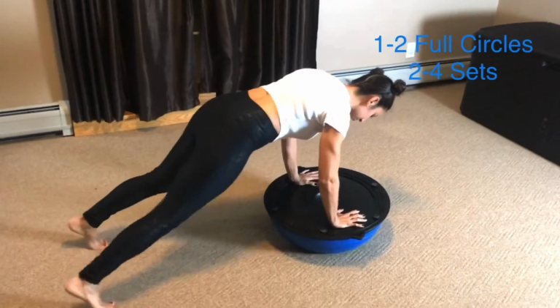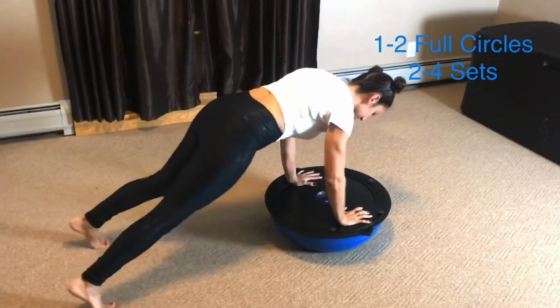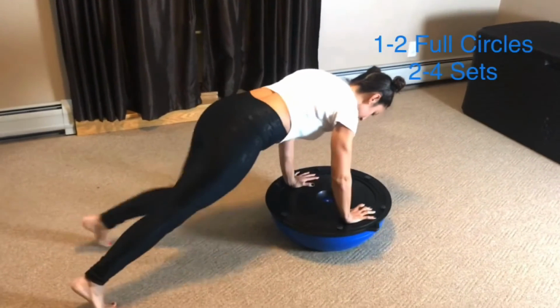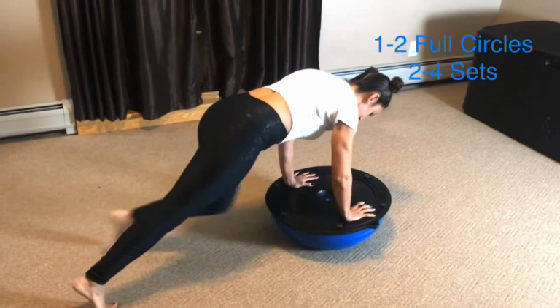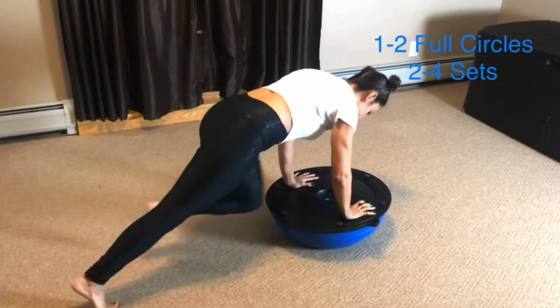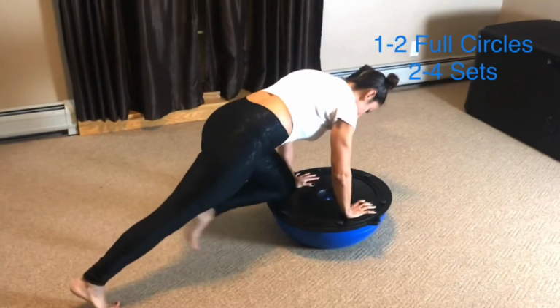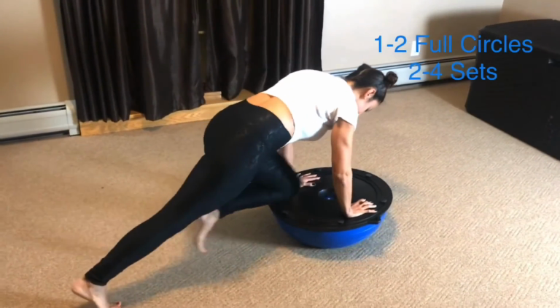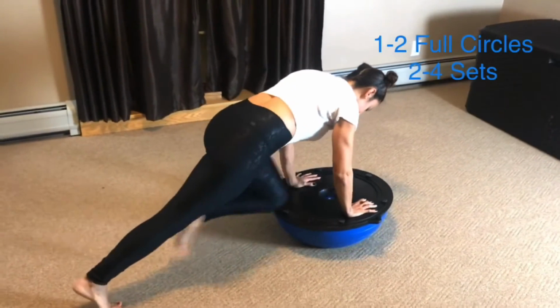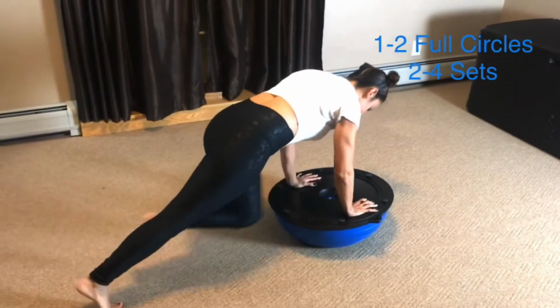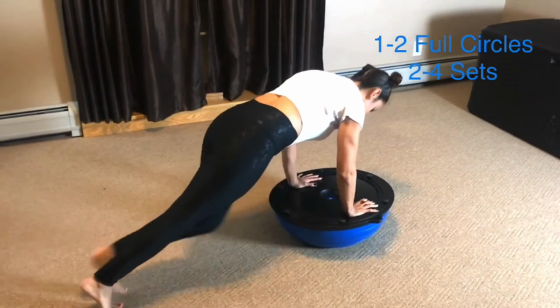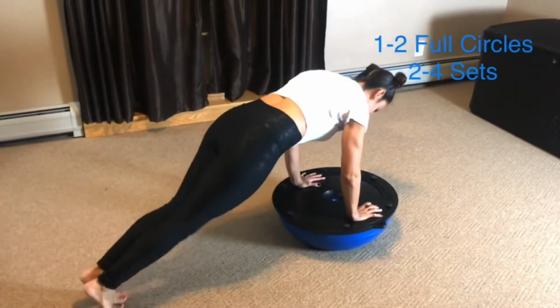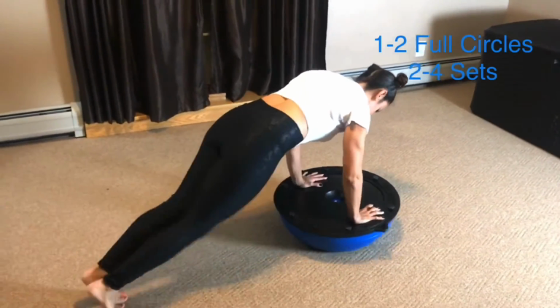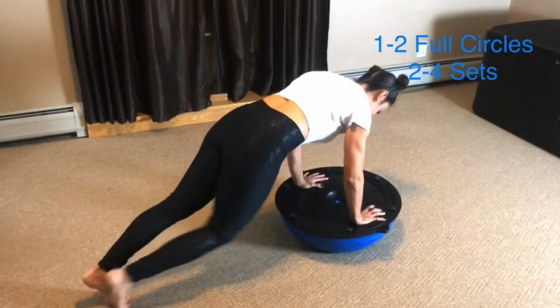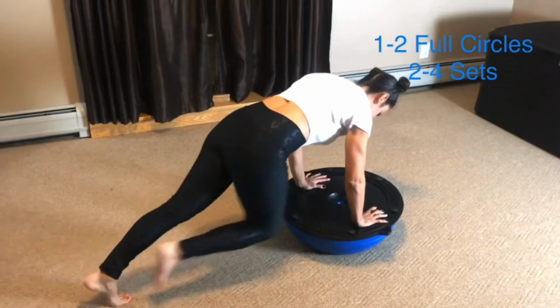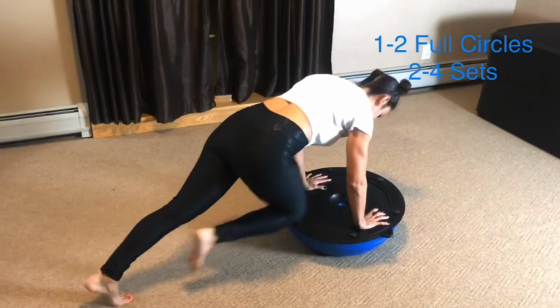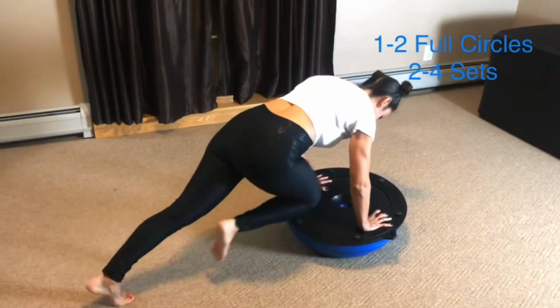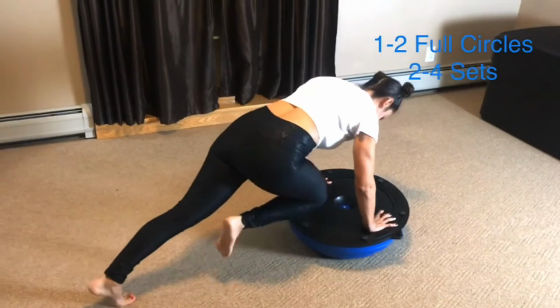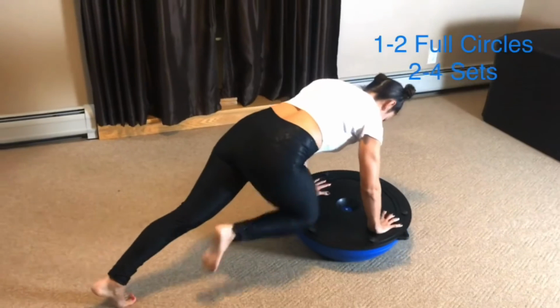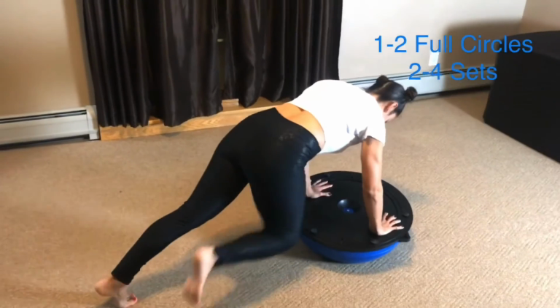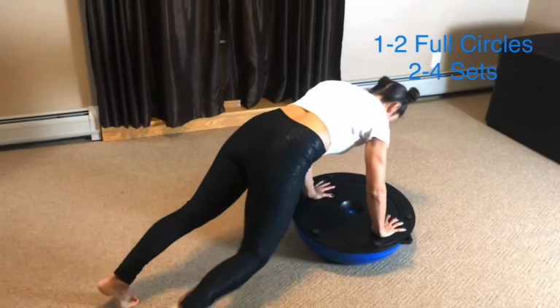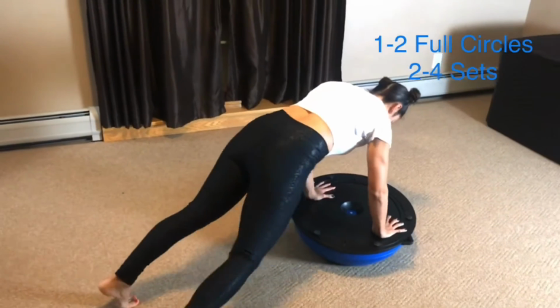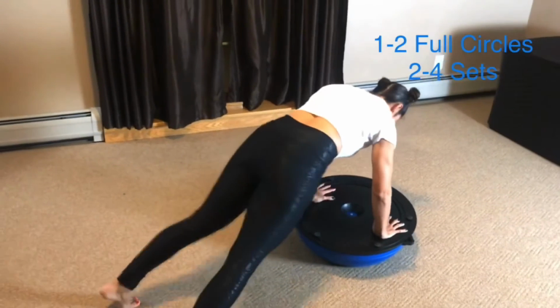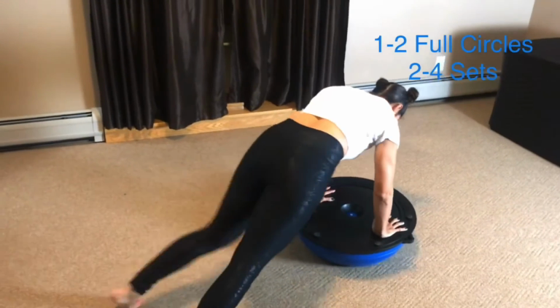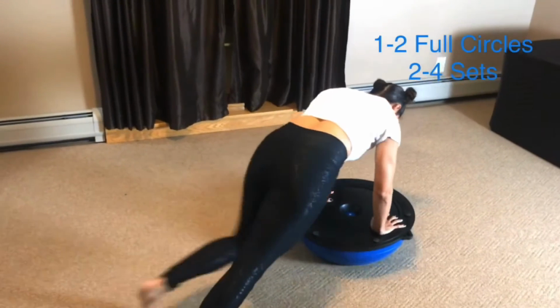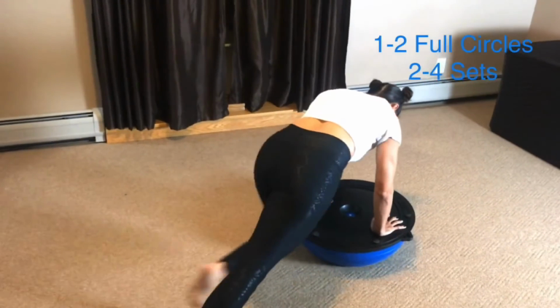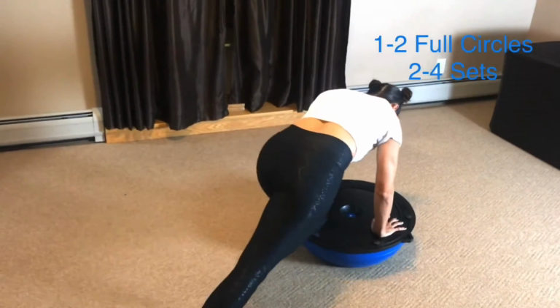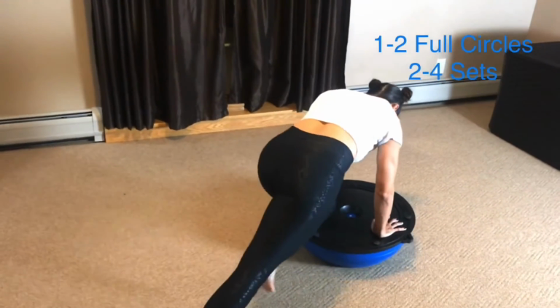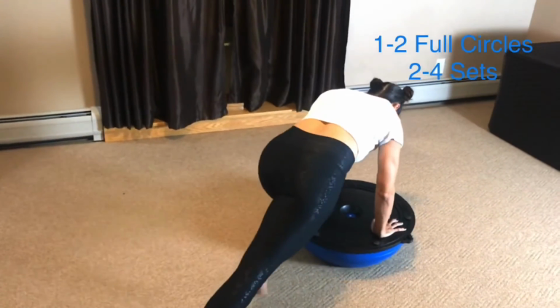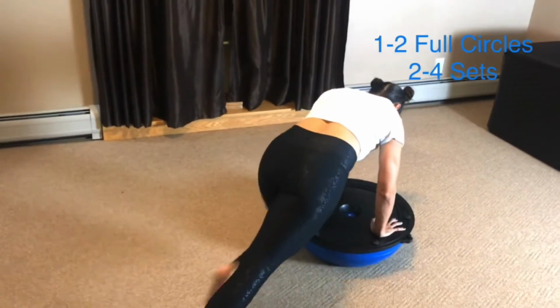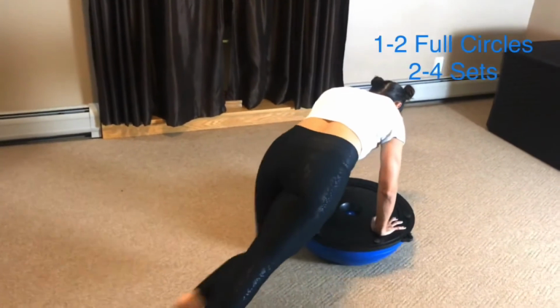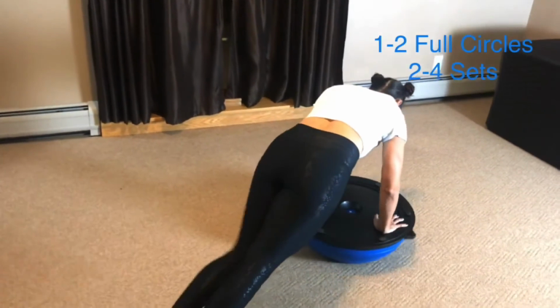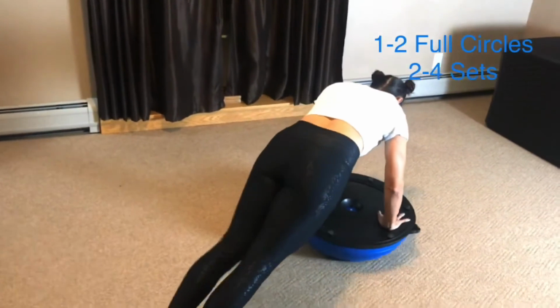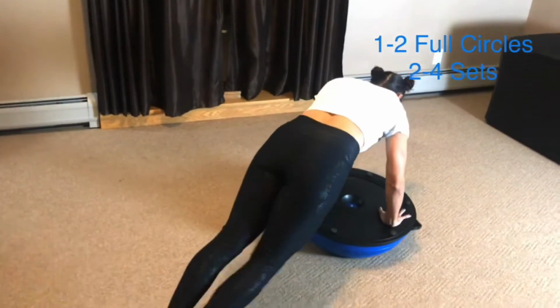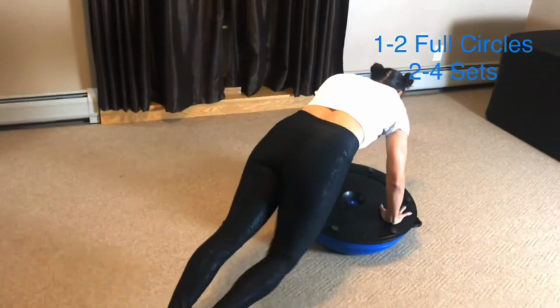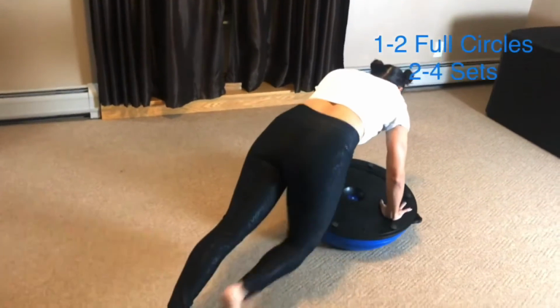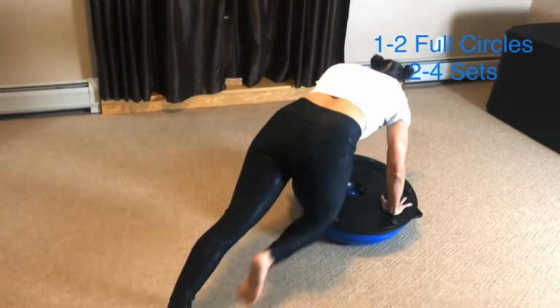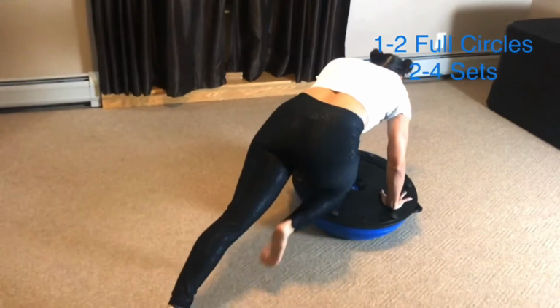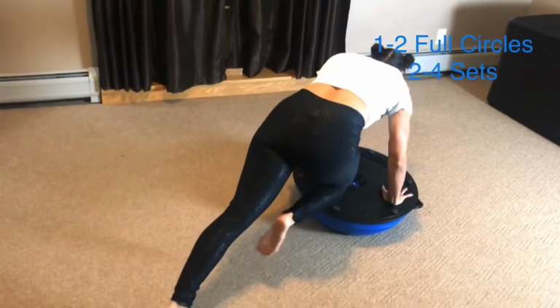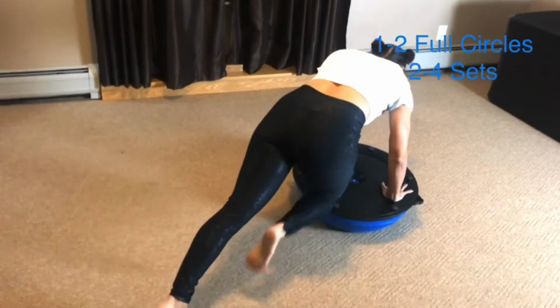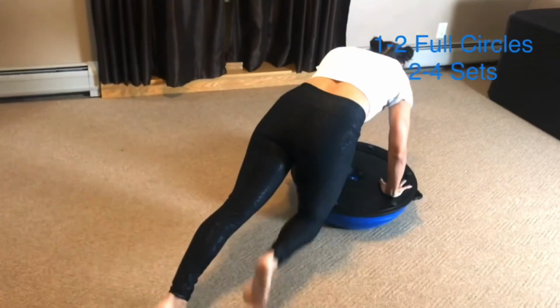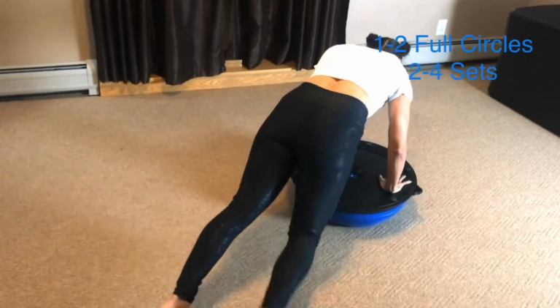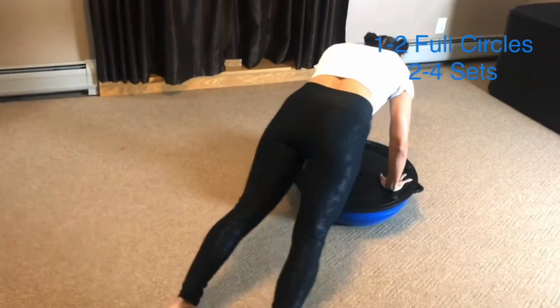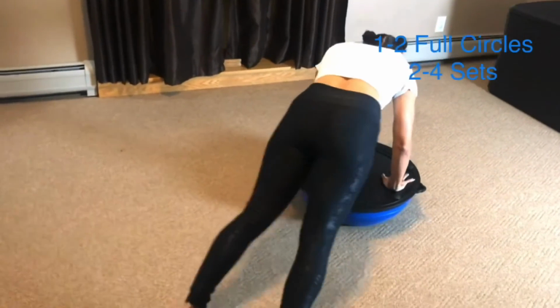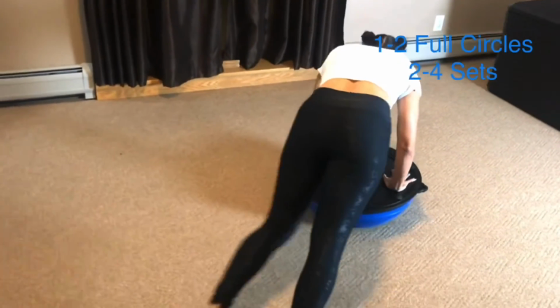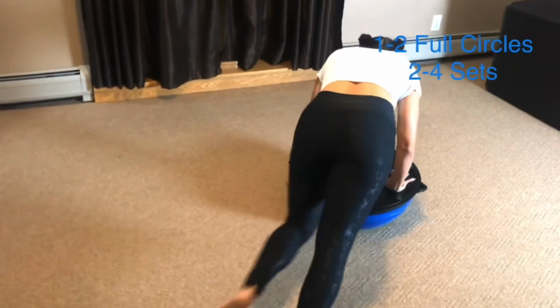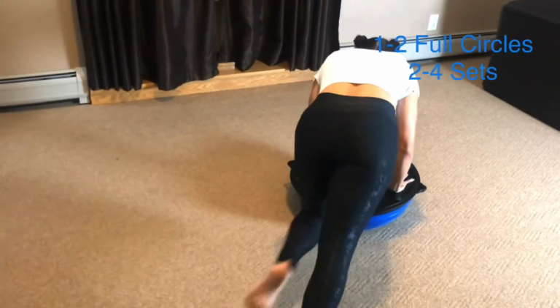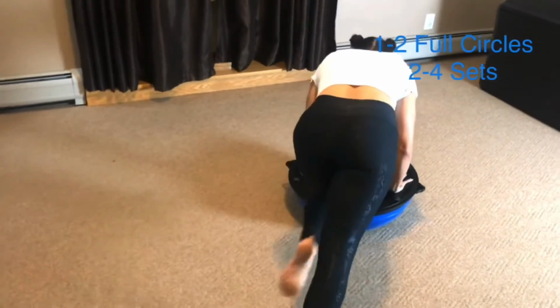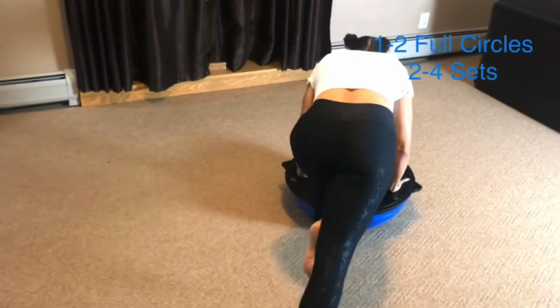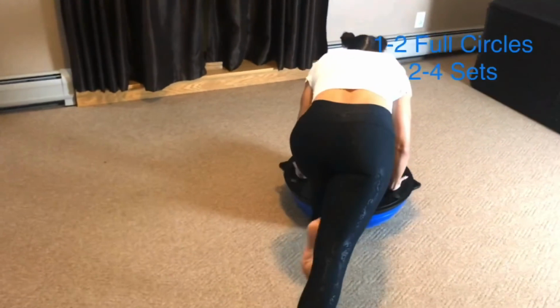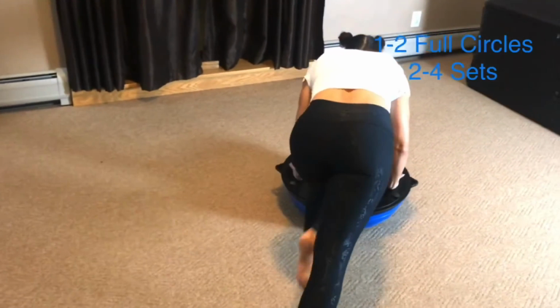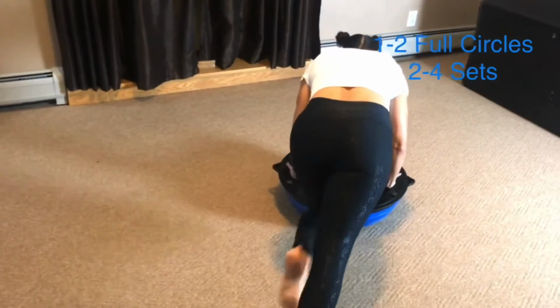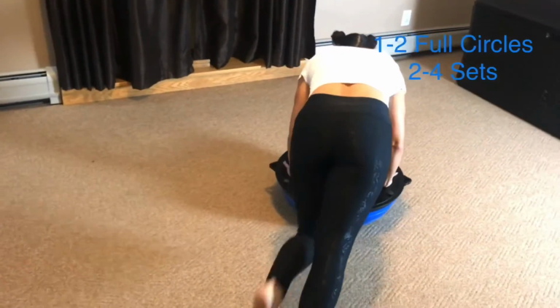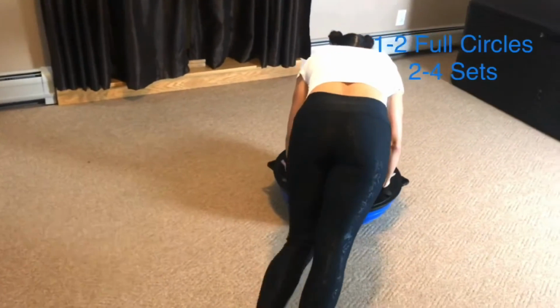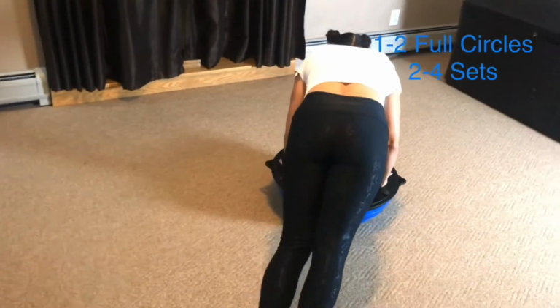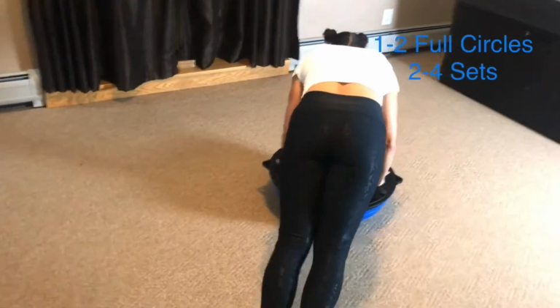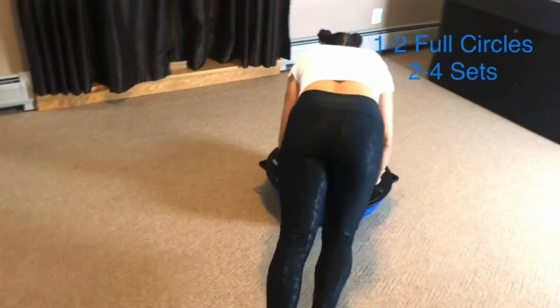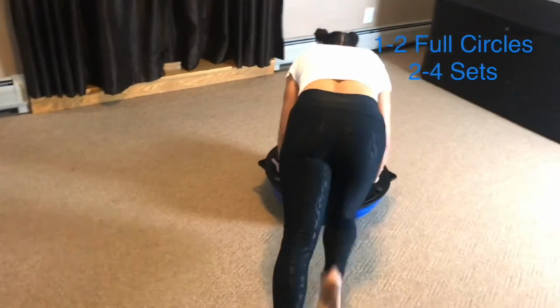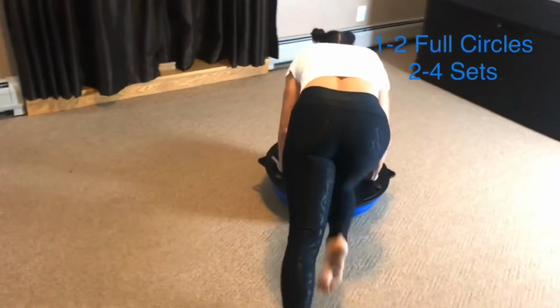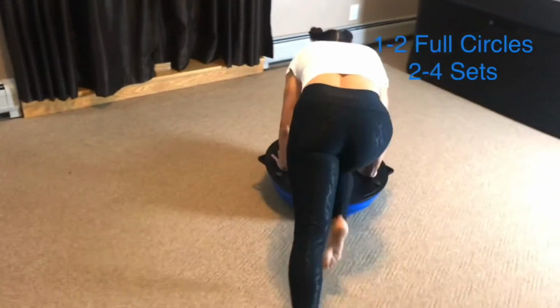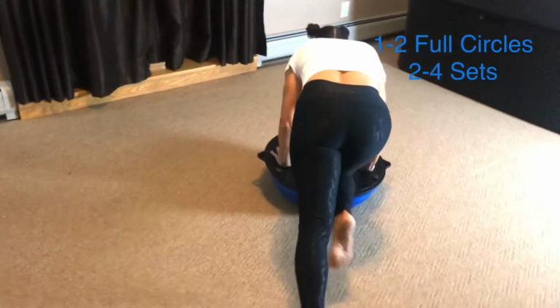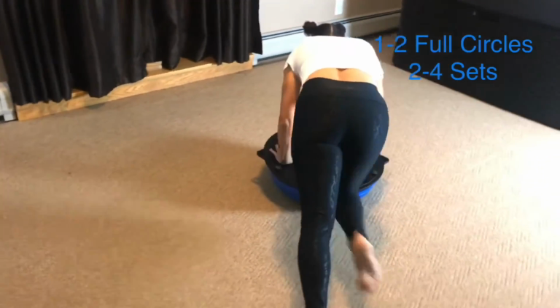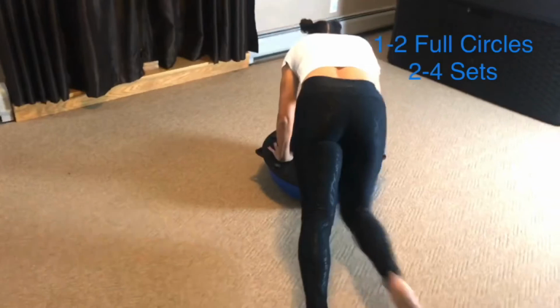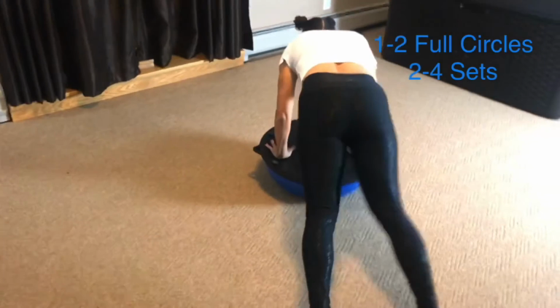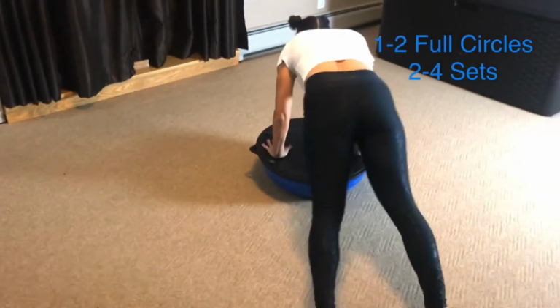To modify, perform knee lifts without rotation of the ball.